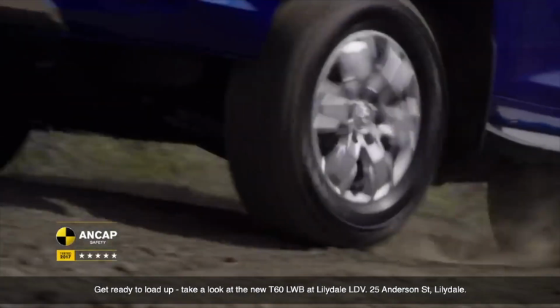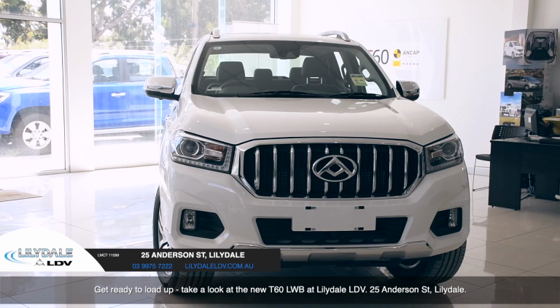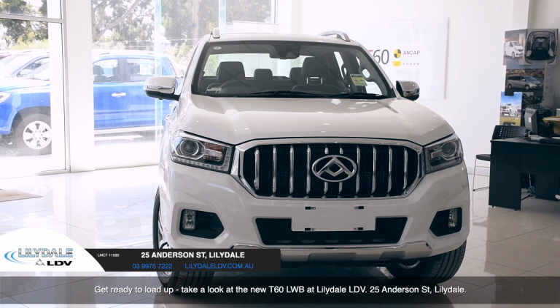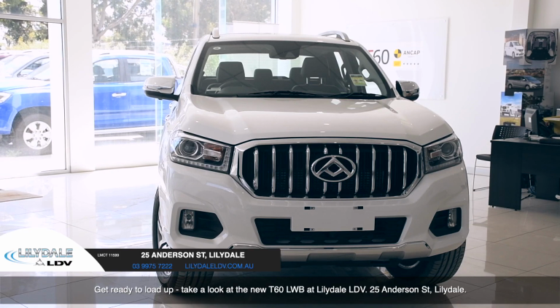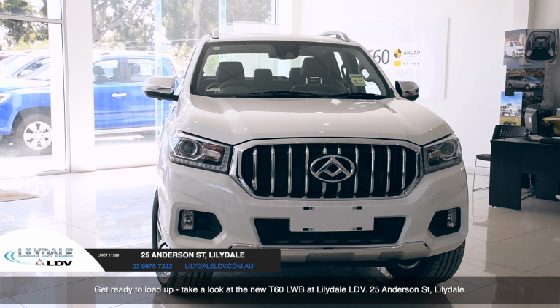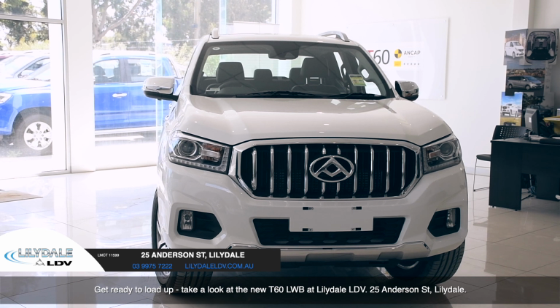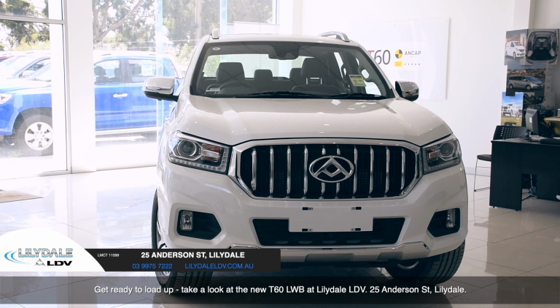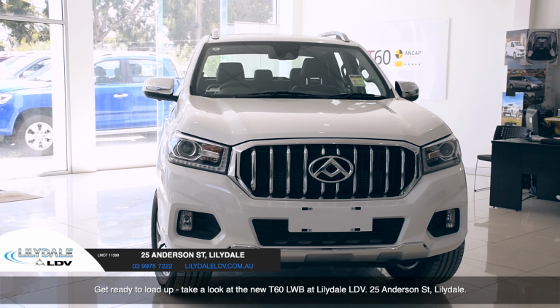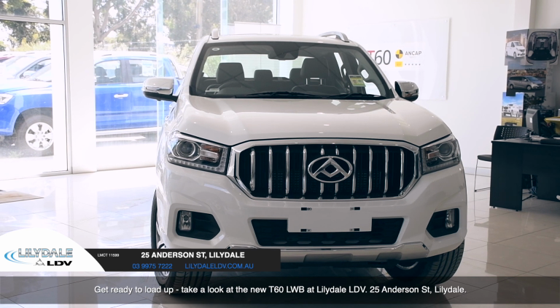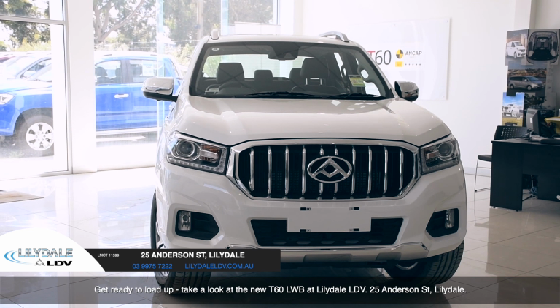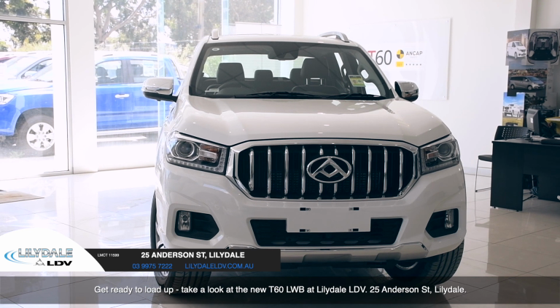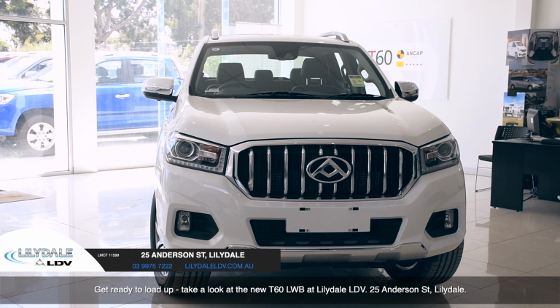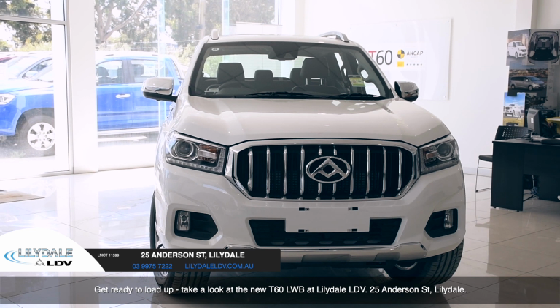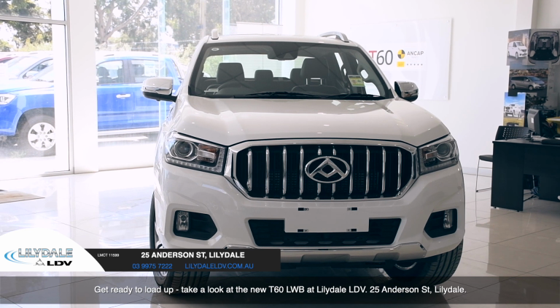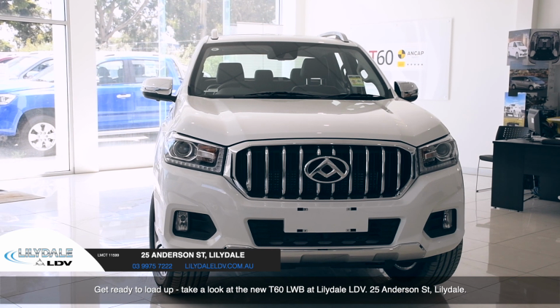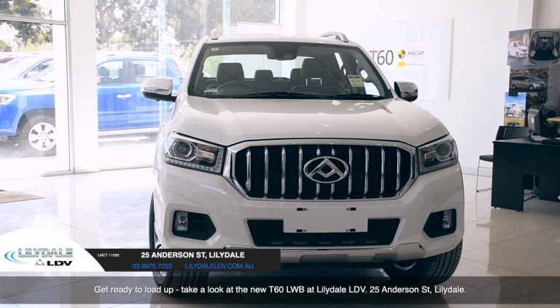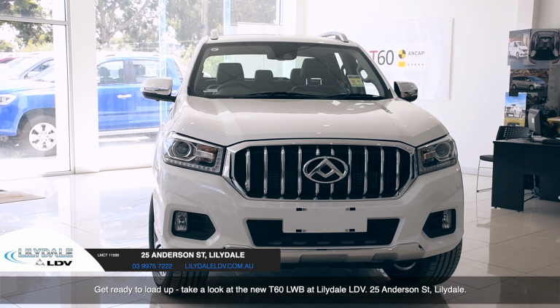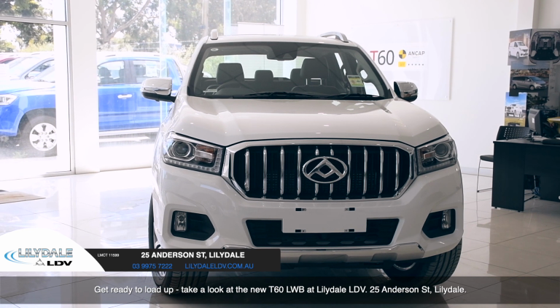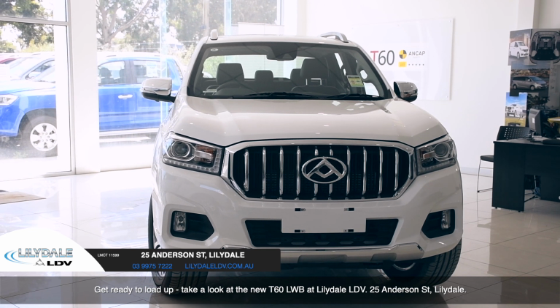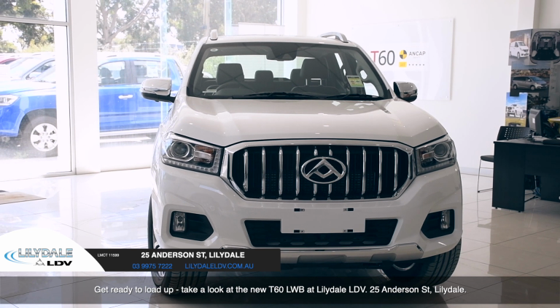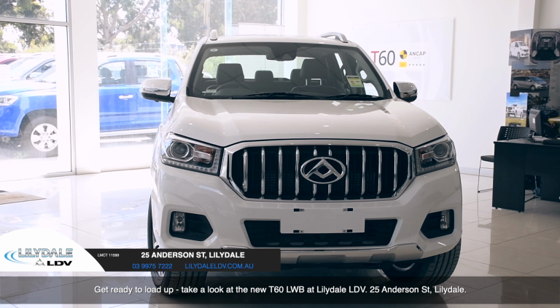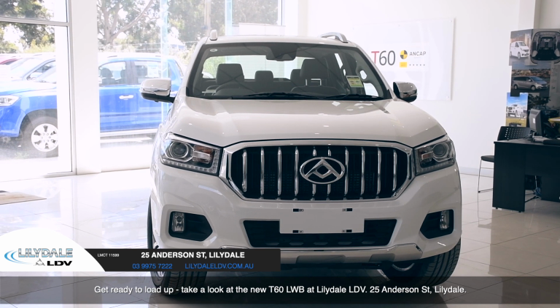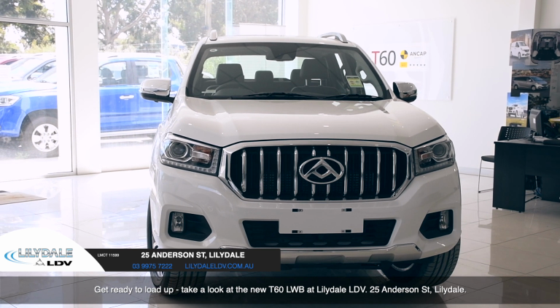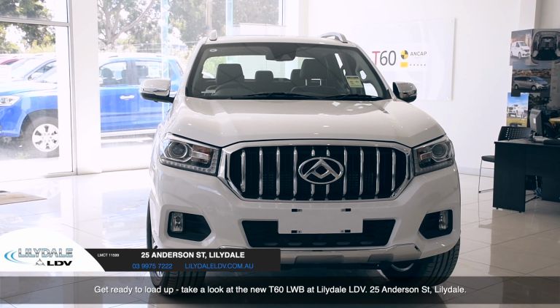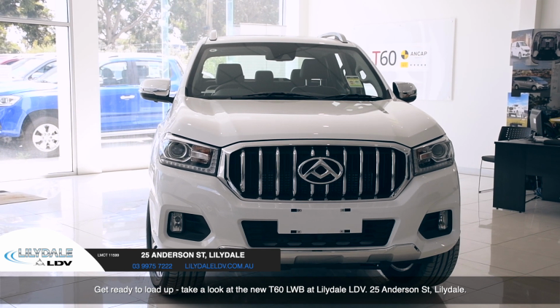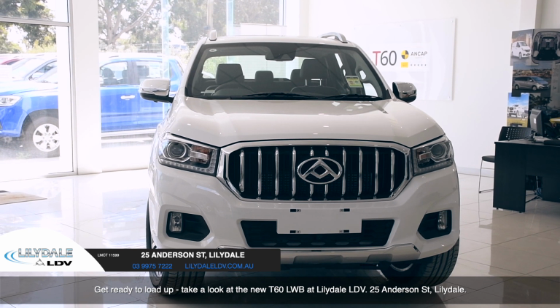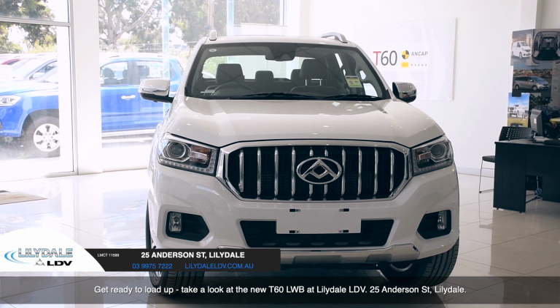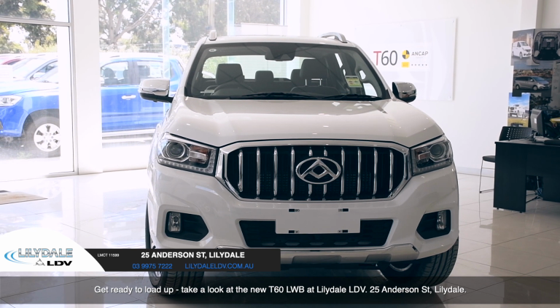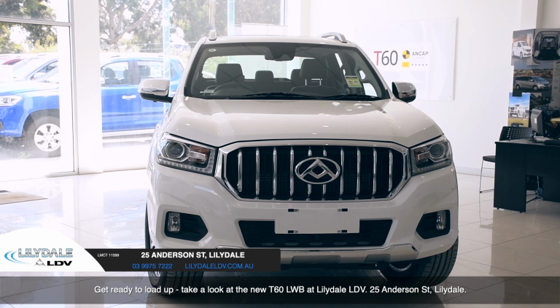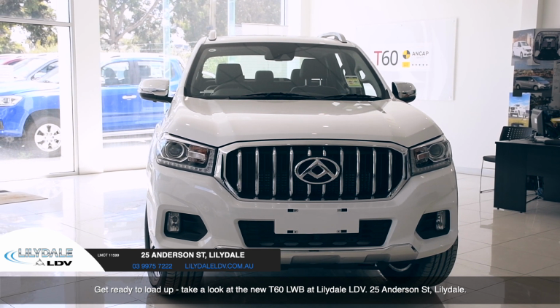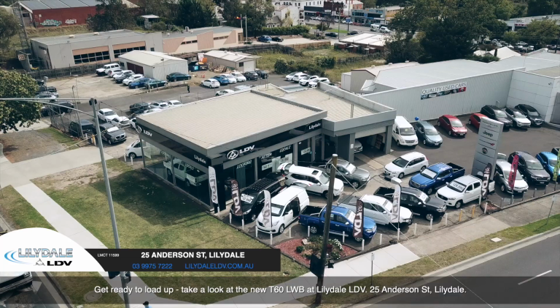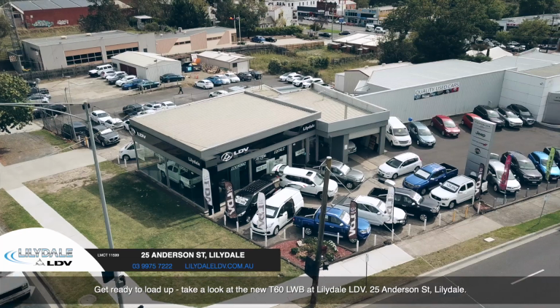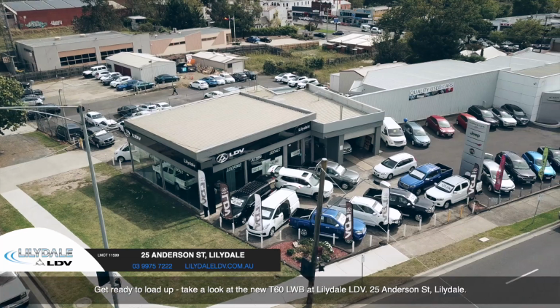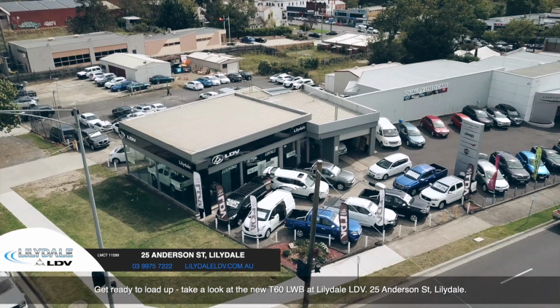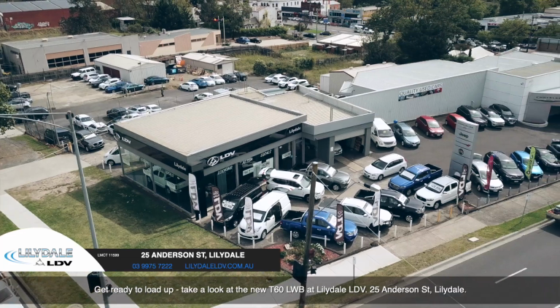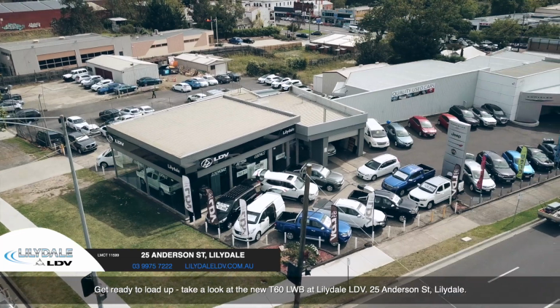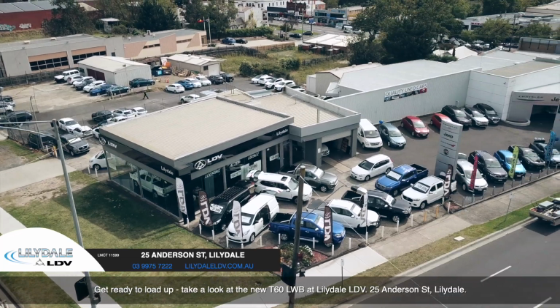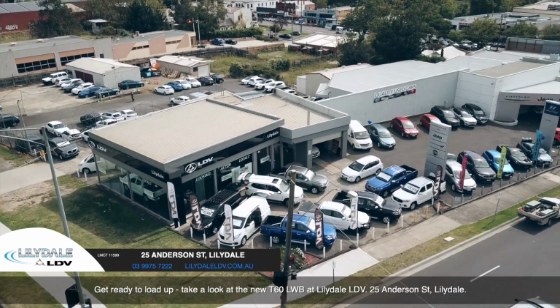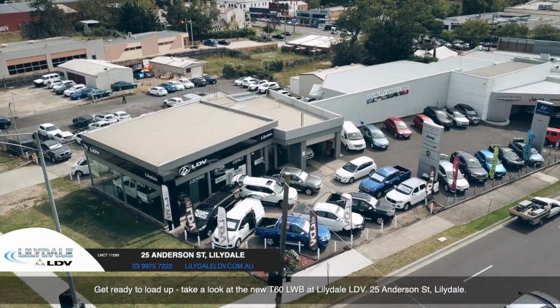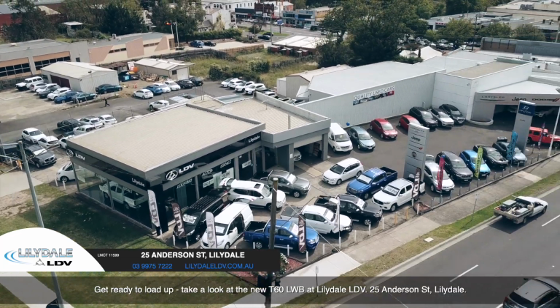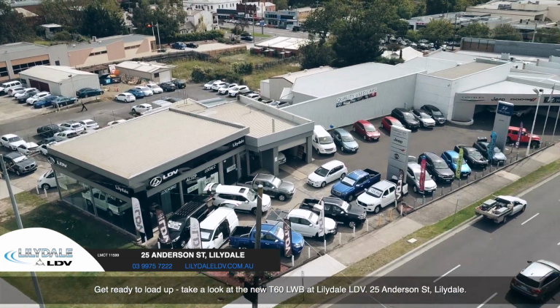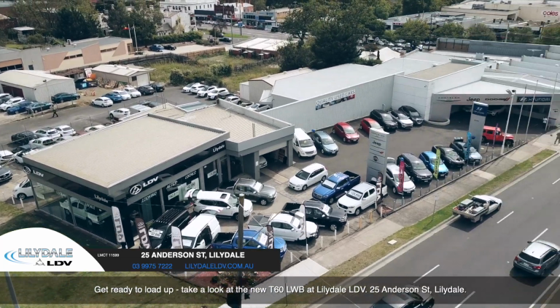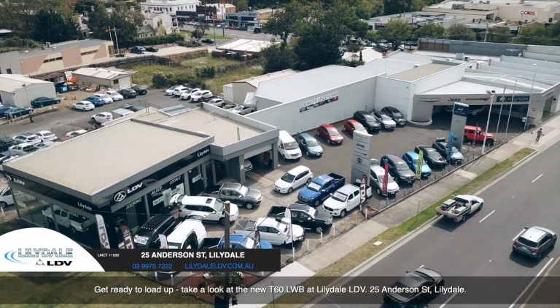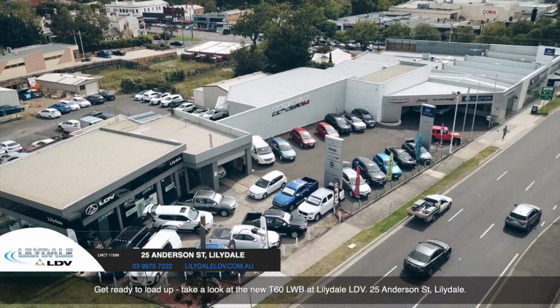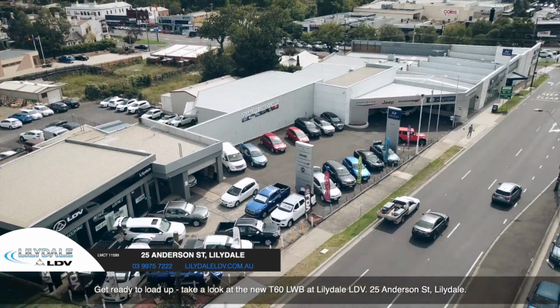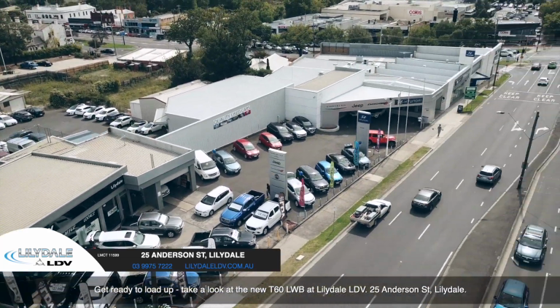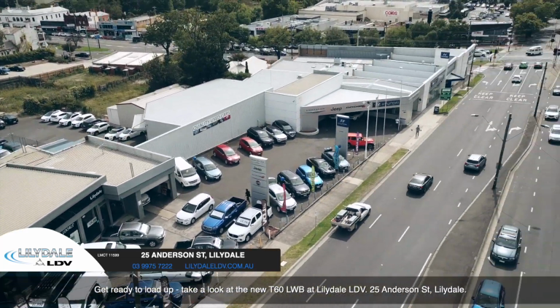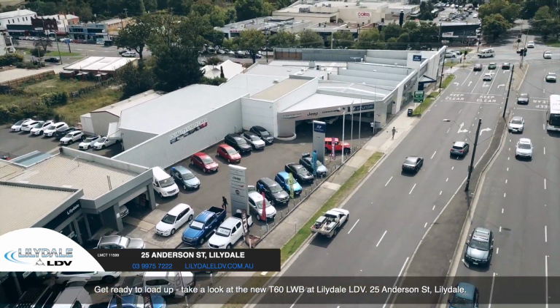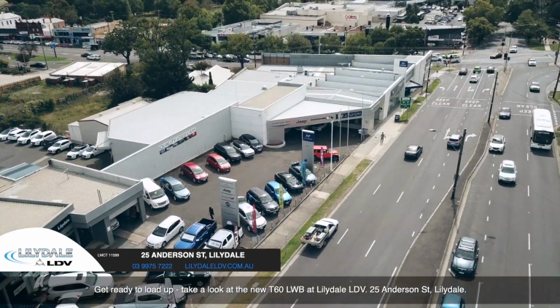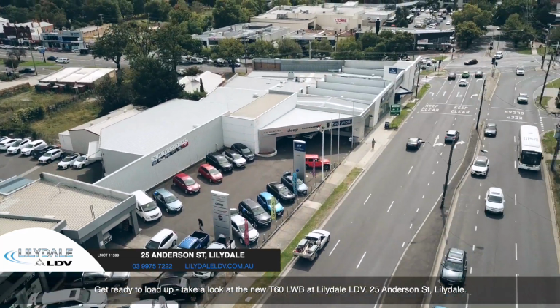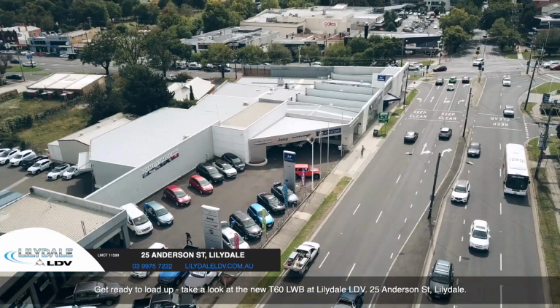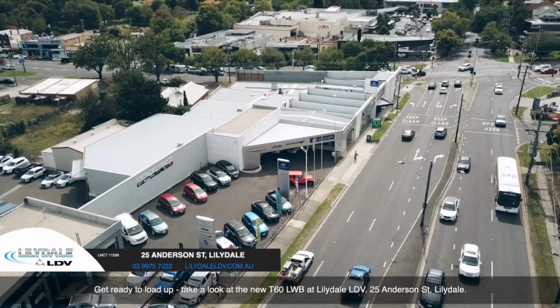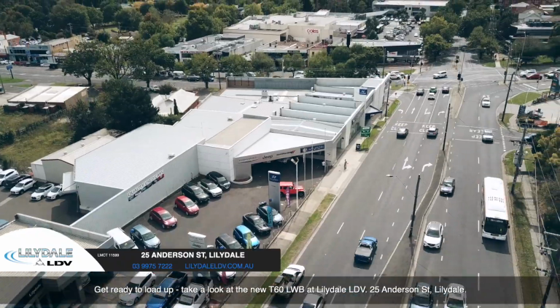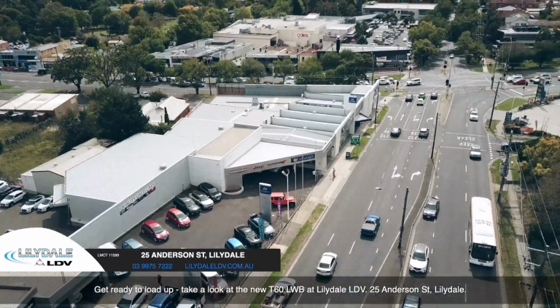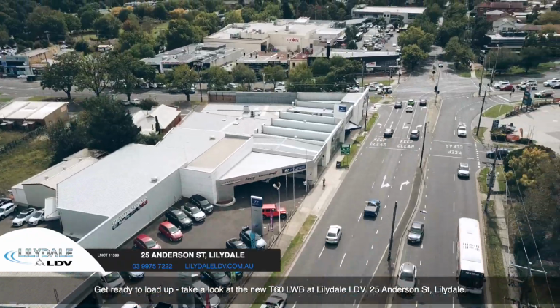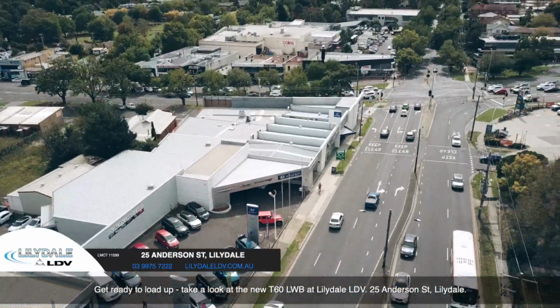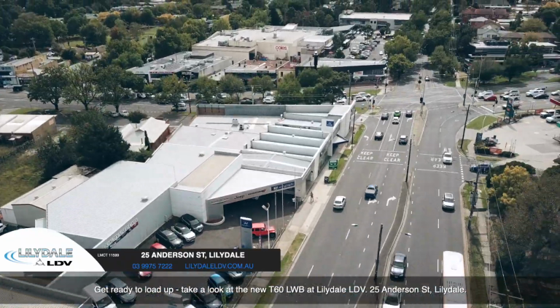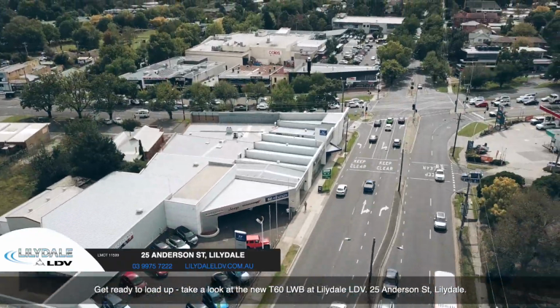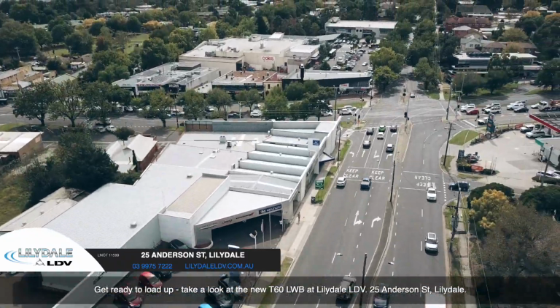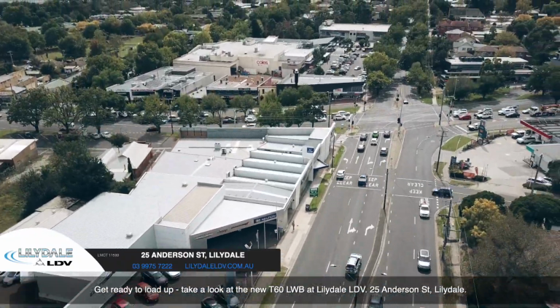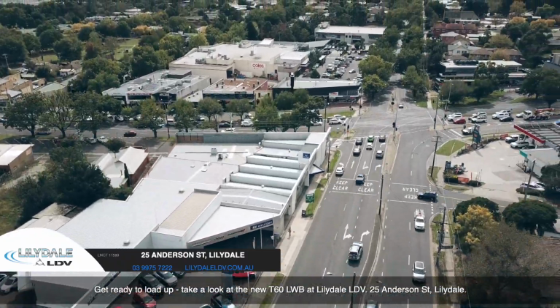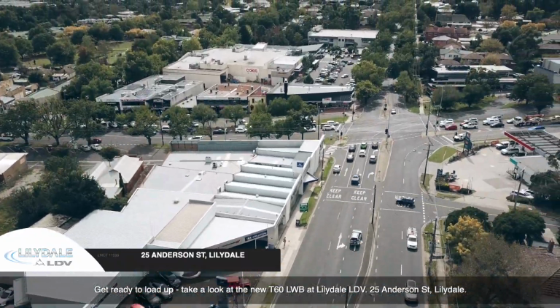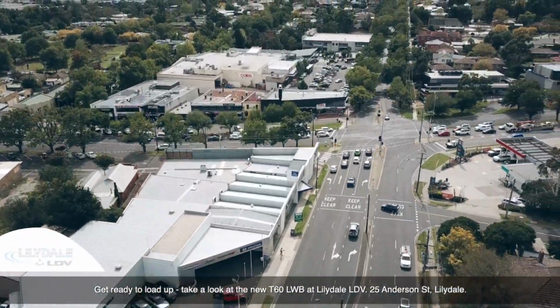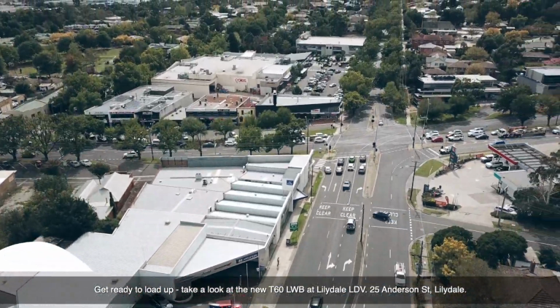Take a look at the LDV T60 long wheelbase at Lillydale LDV, 25 Anderson Street, Lillydale.